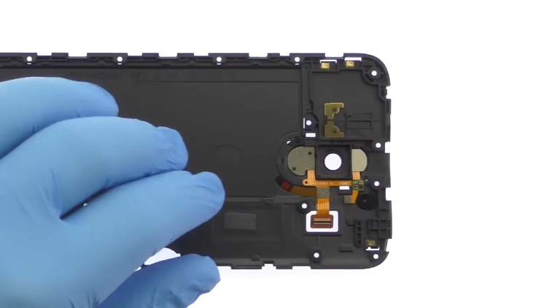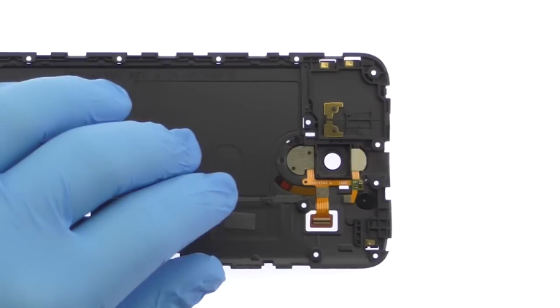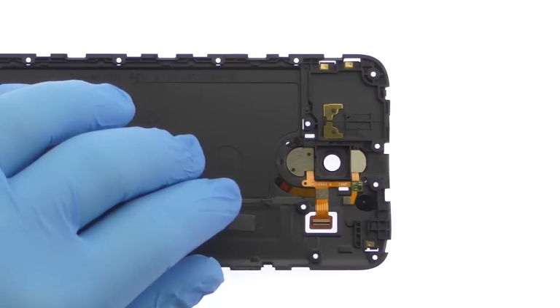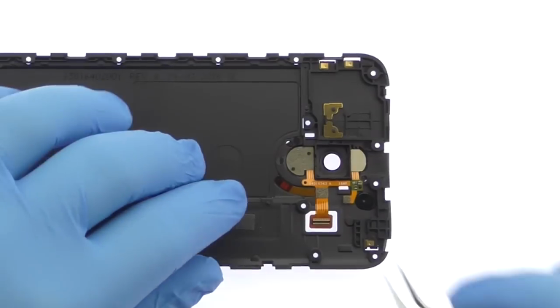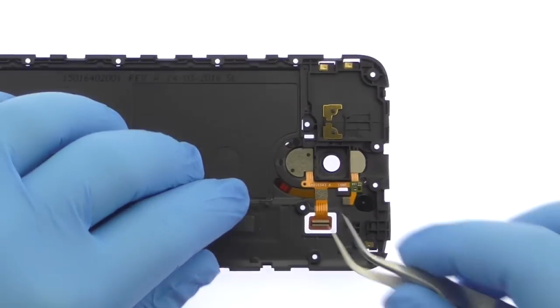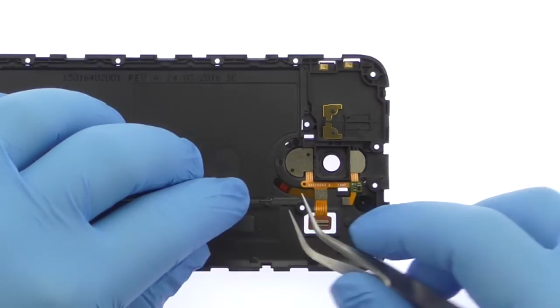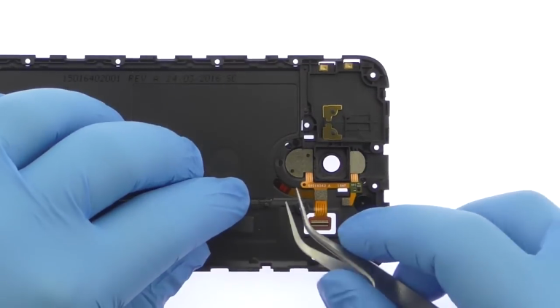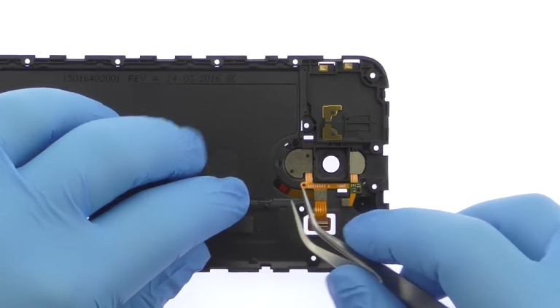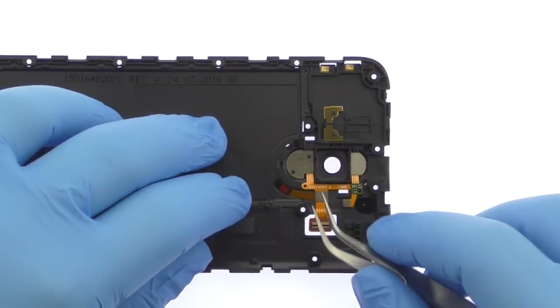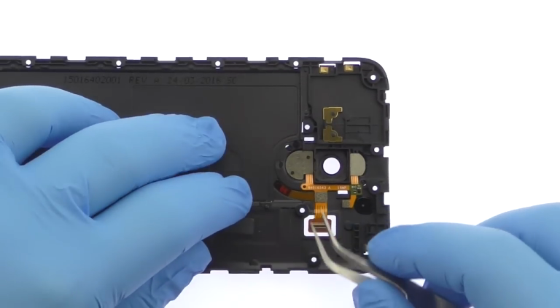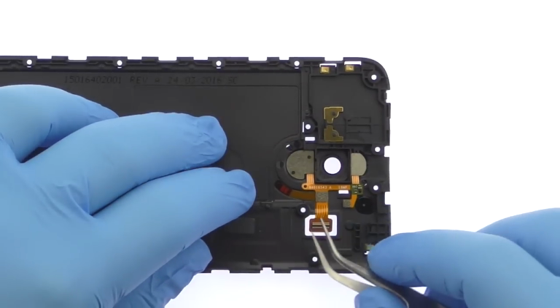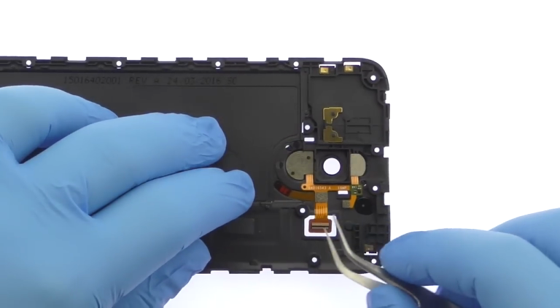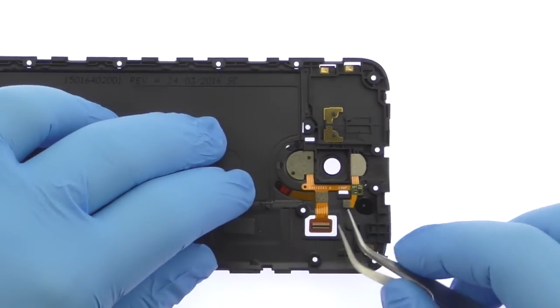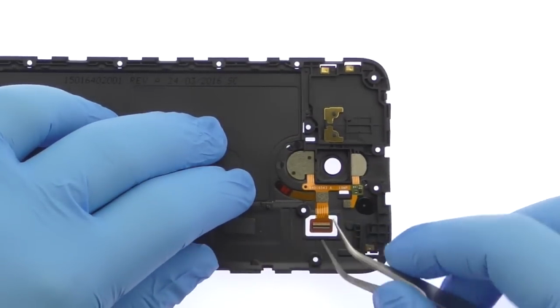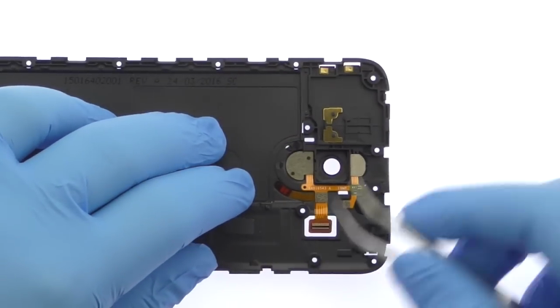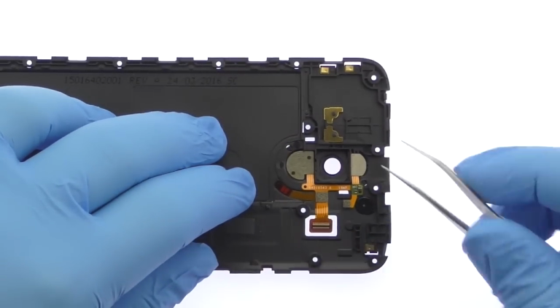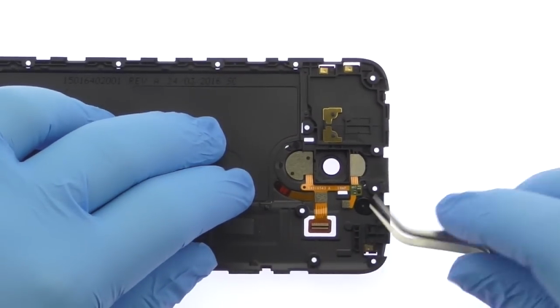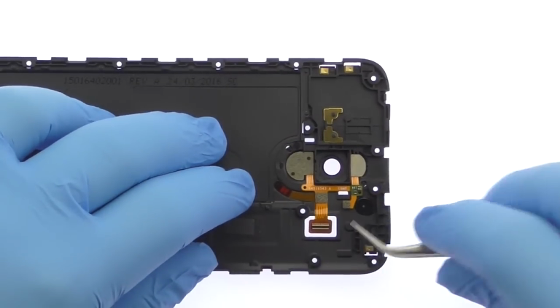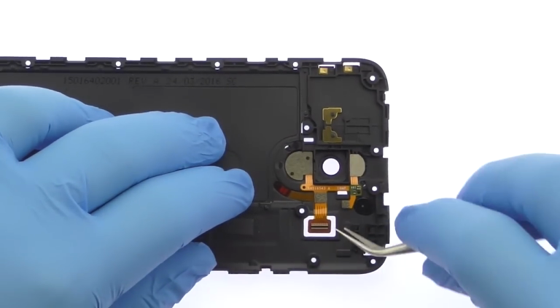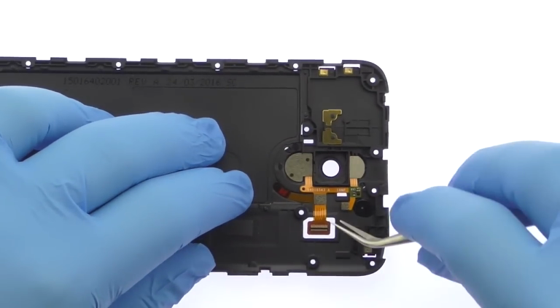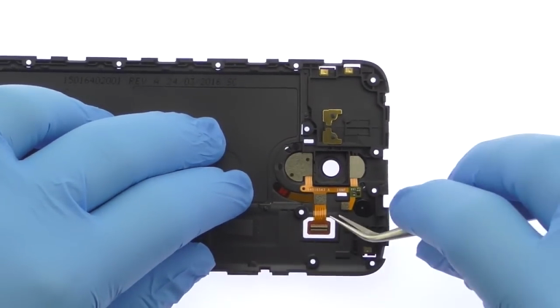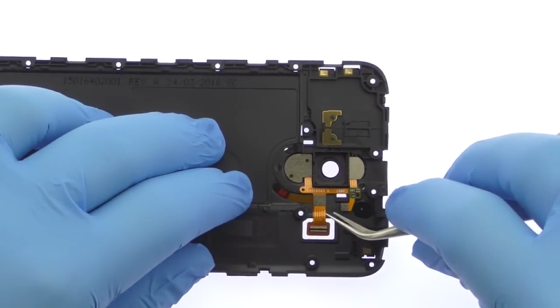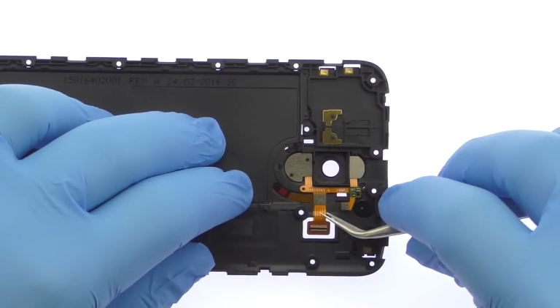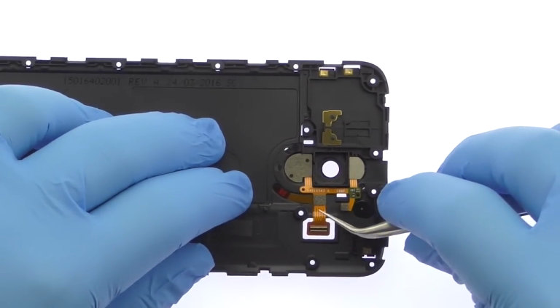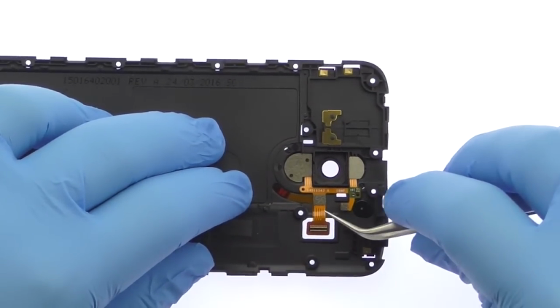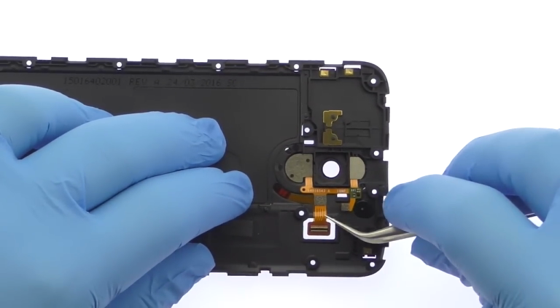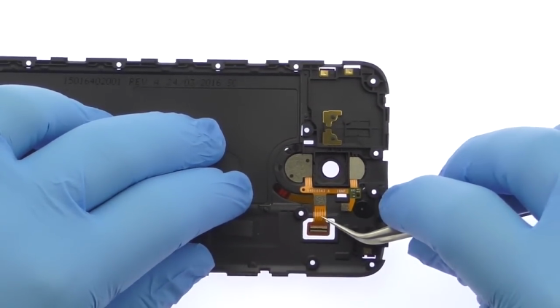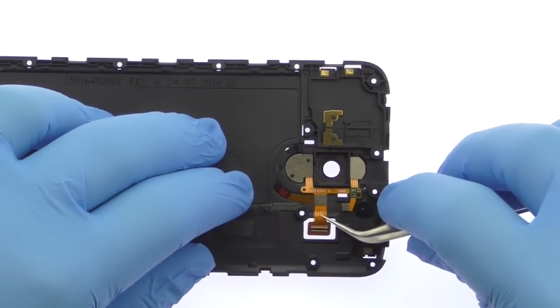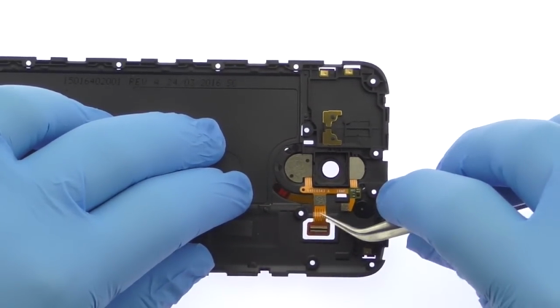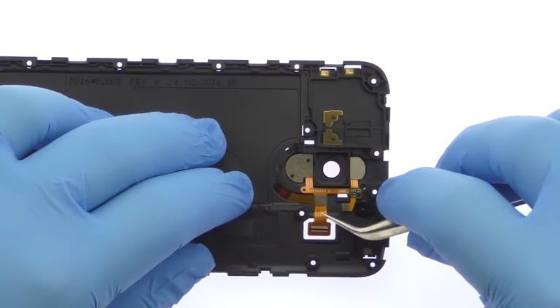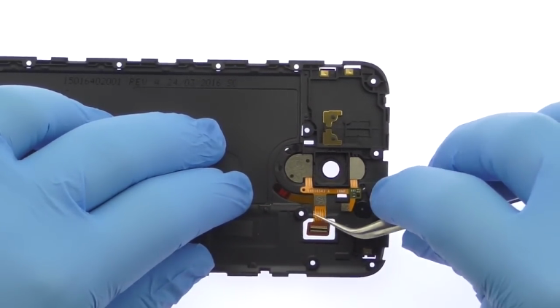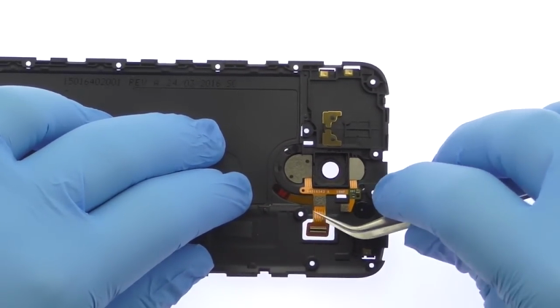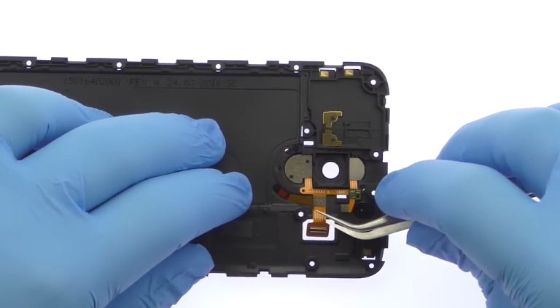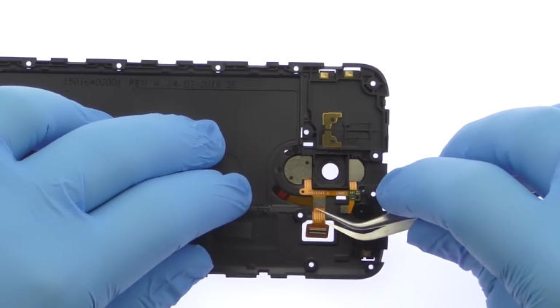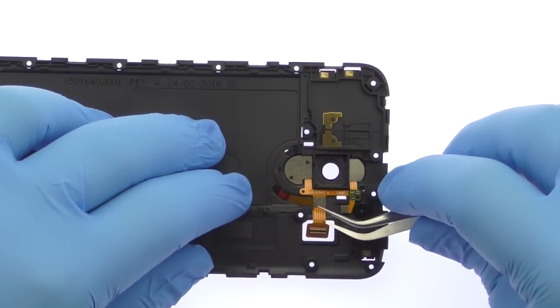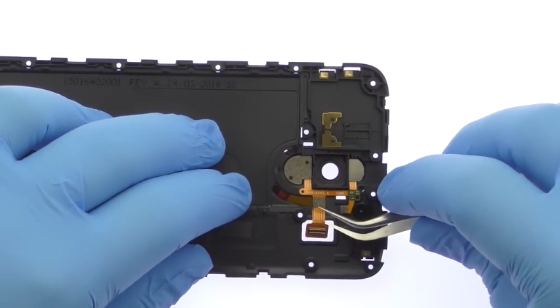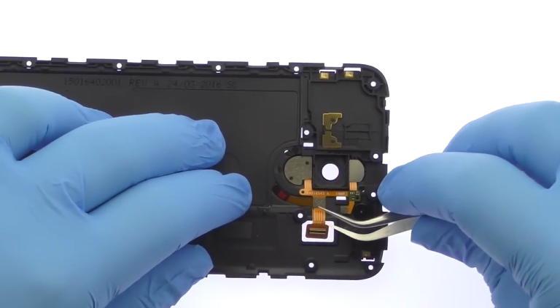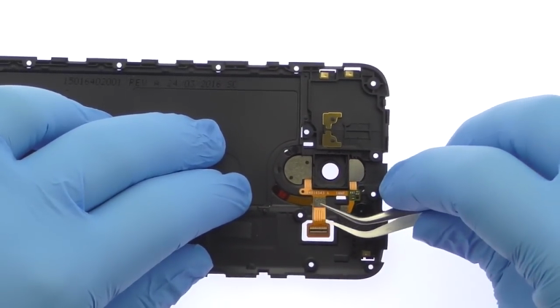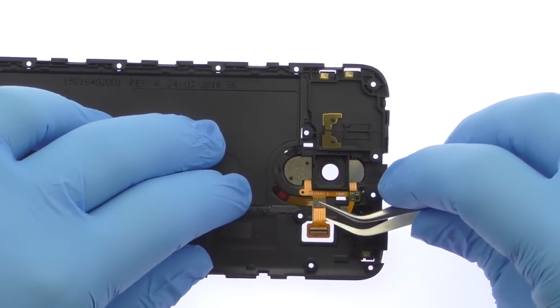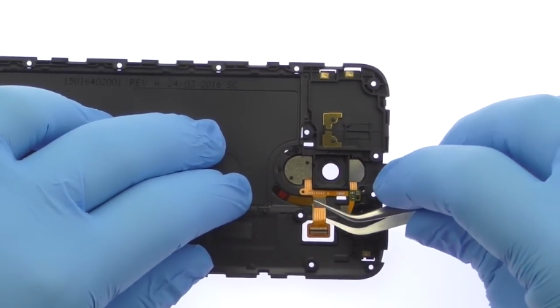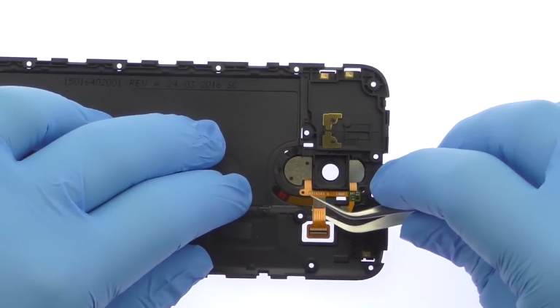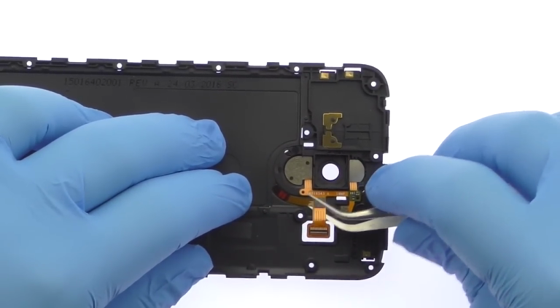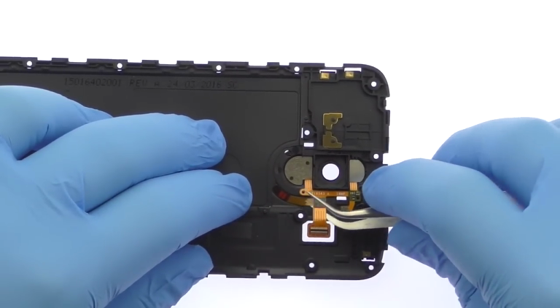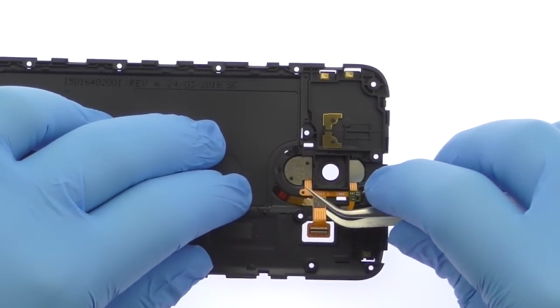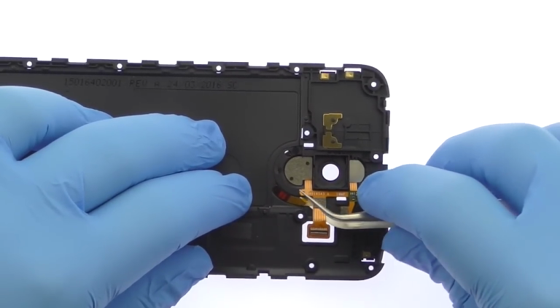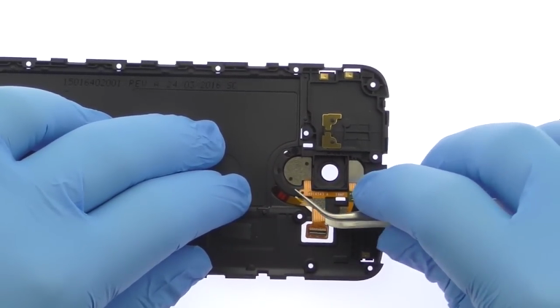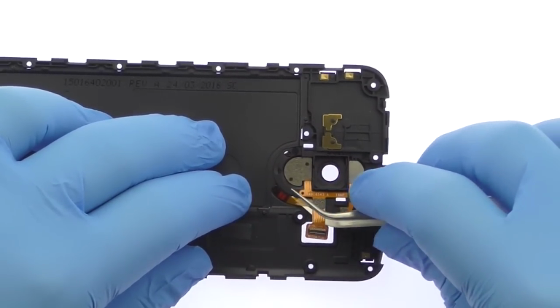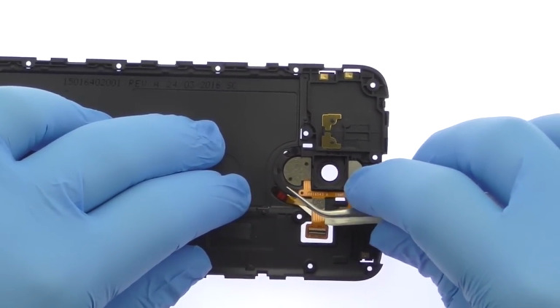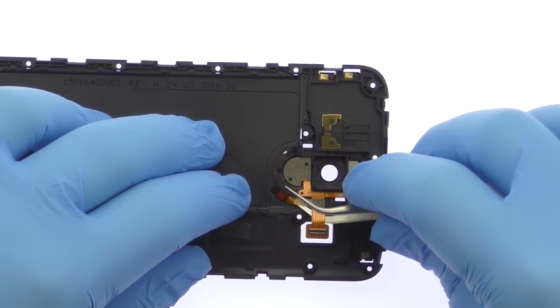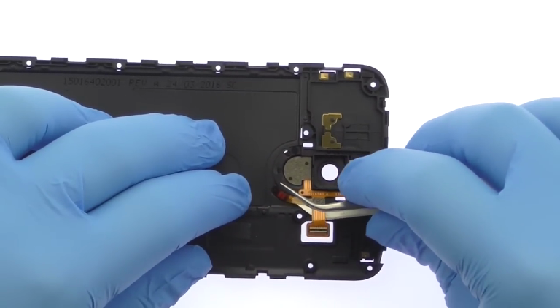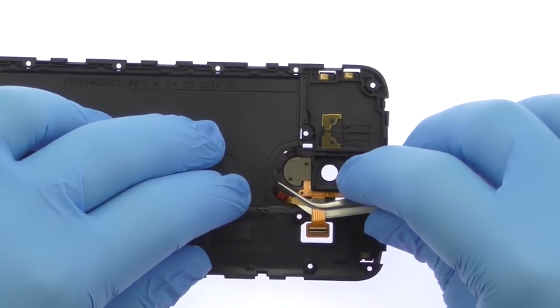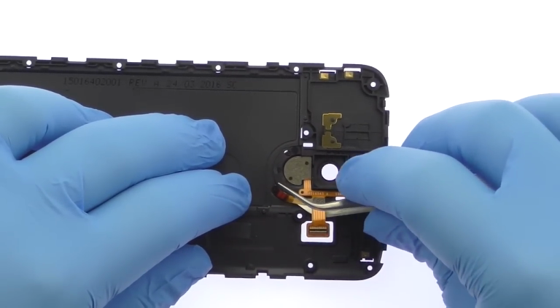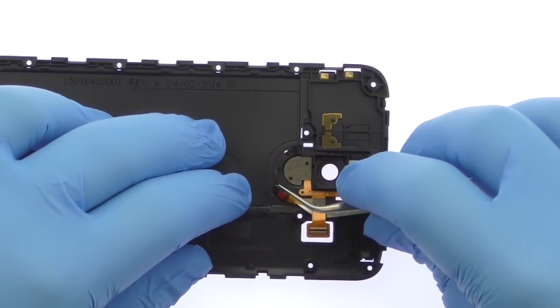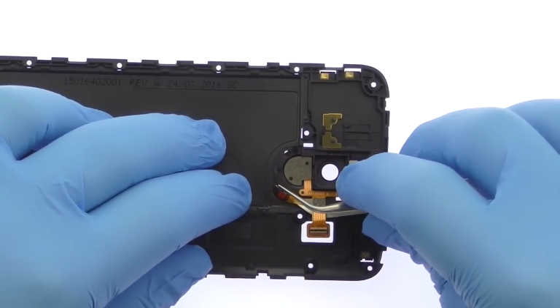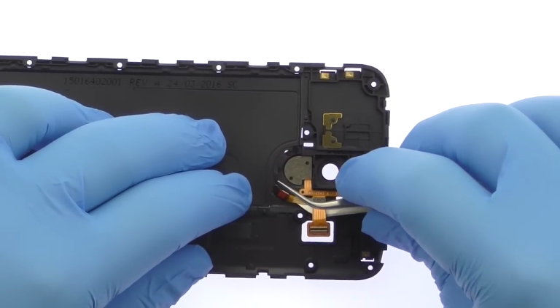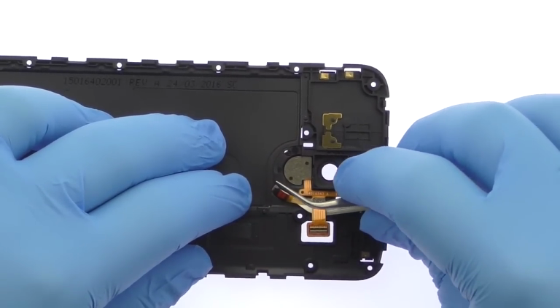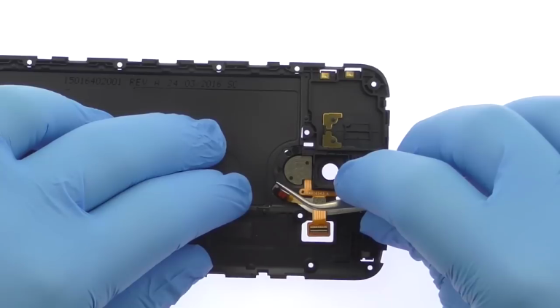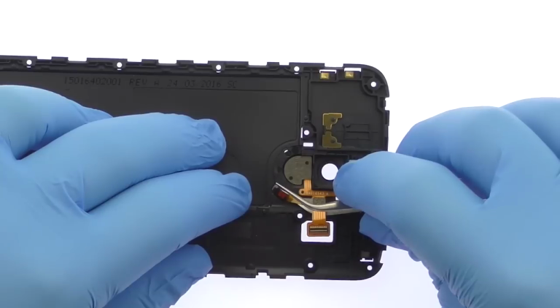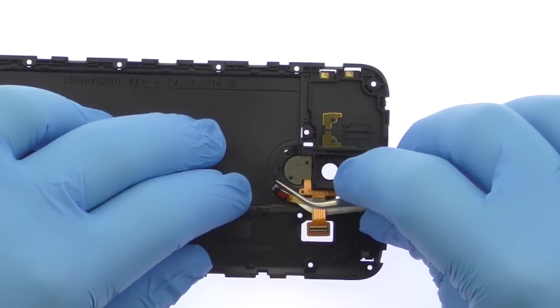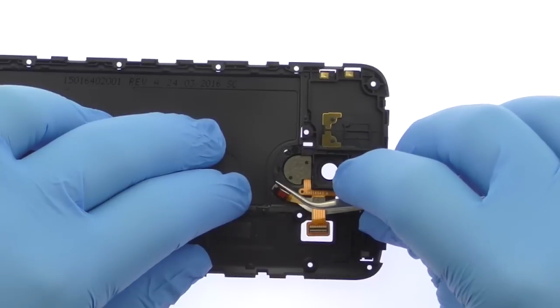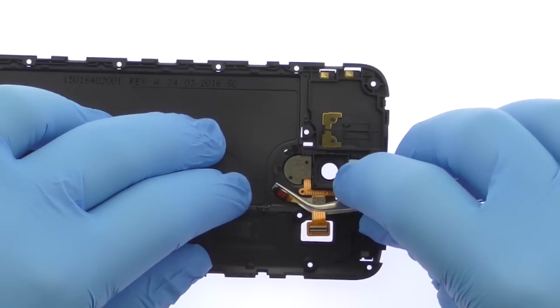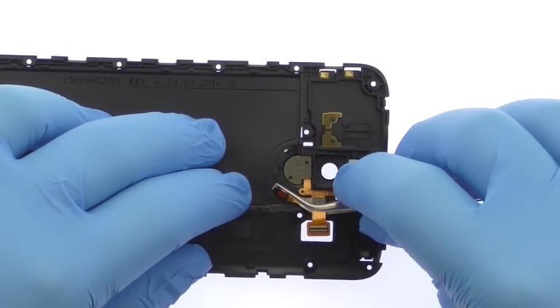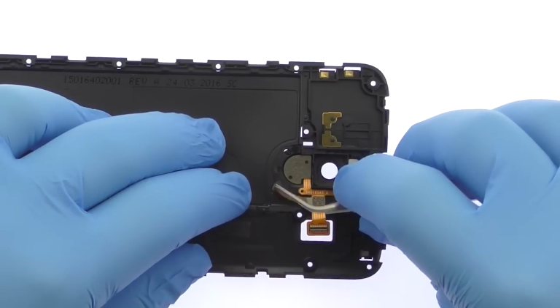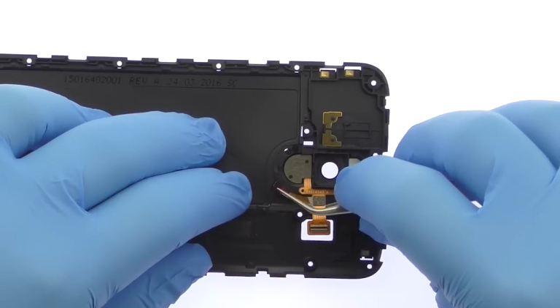Carefully pry up and remove the Moto G4 Plus laser autofocus and dual LED flash flex cable from the mid-frame.